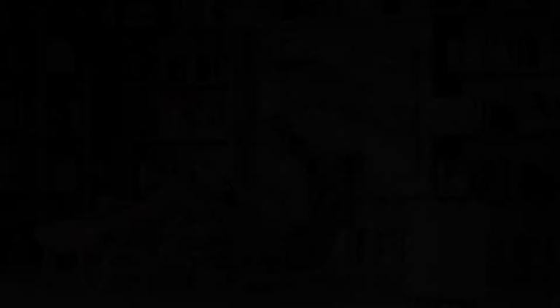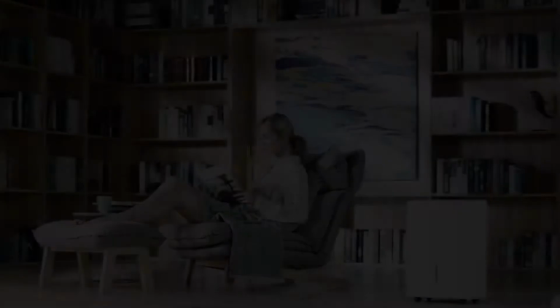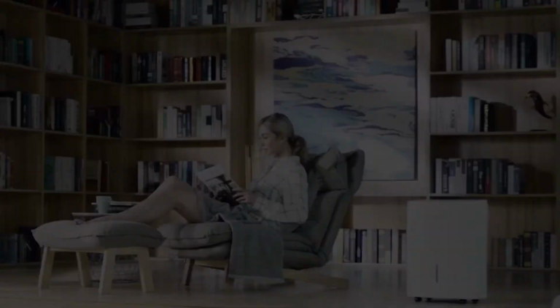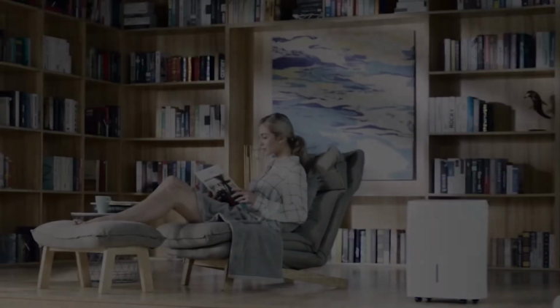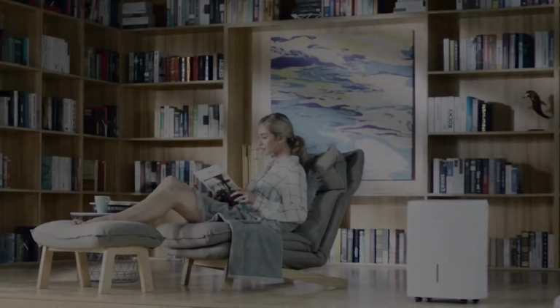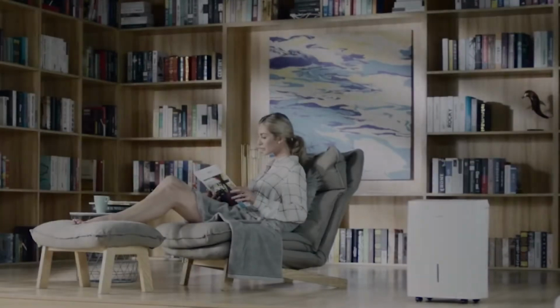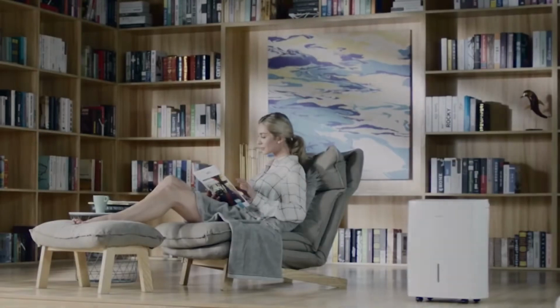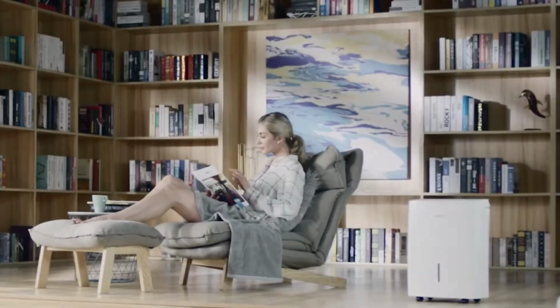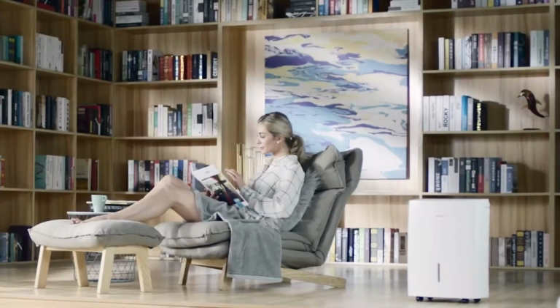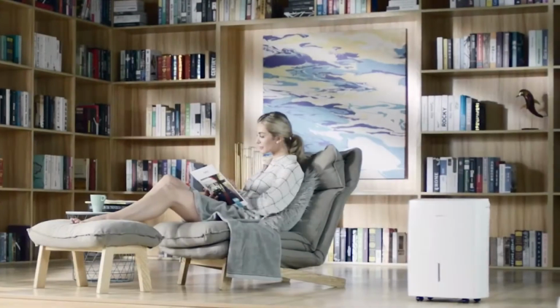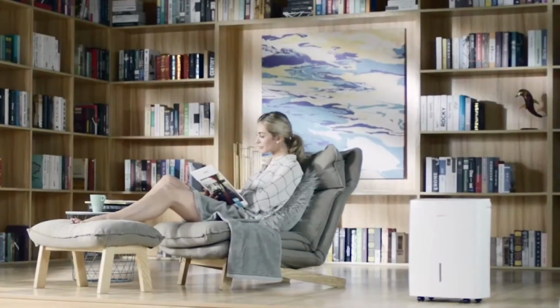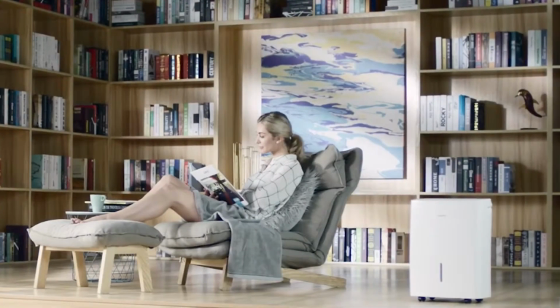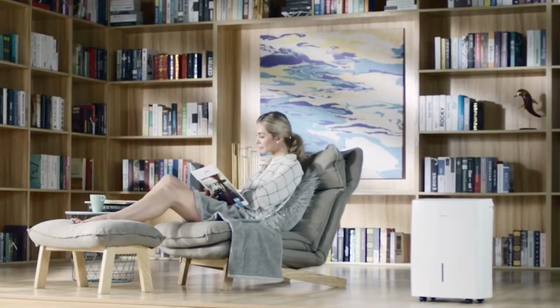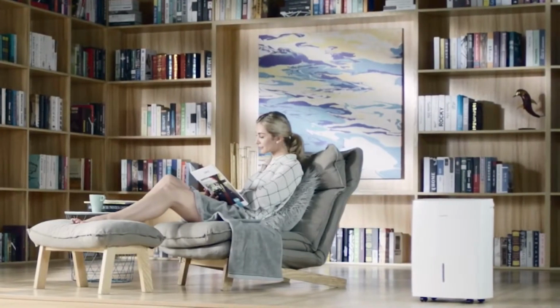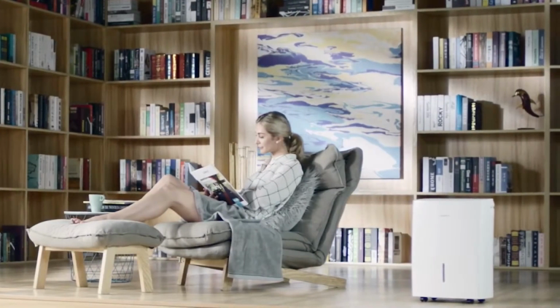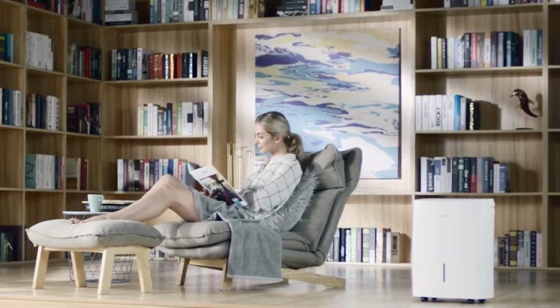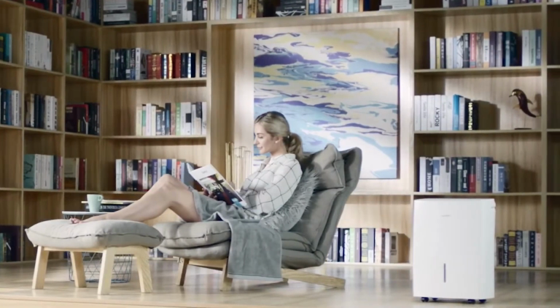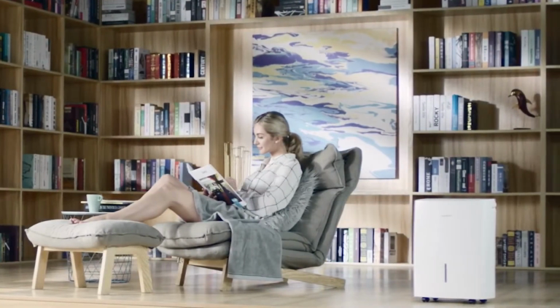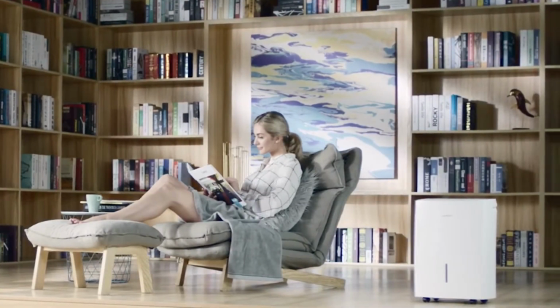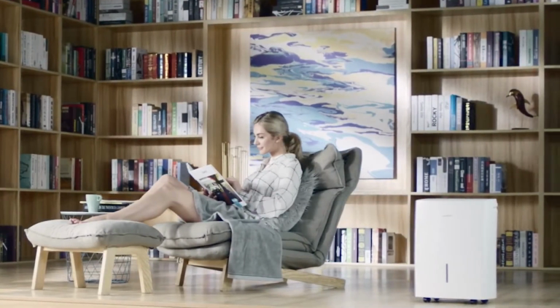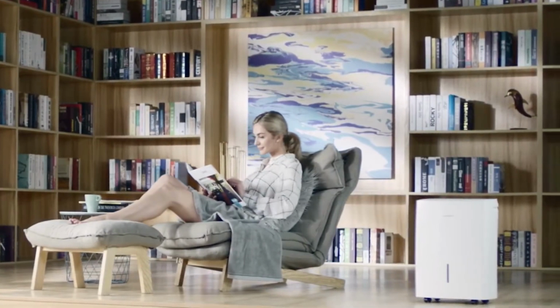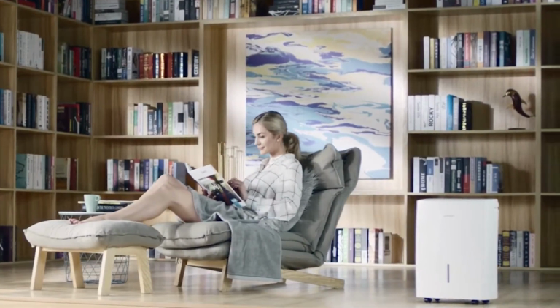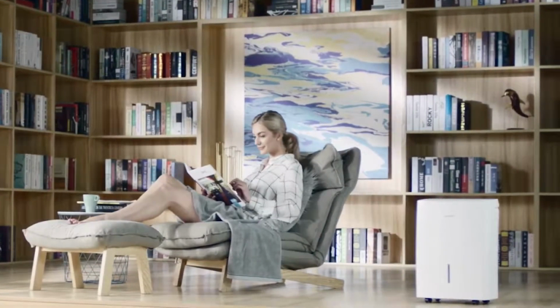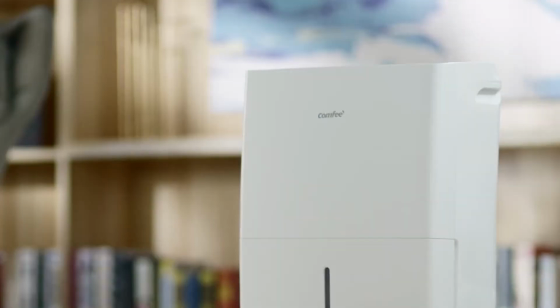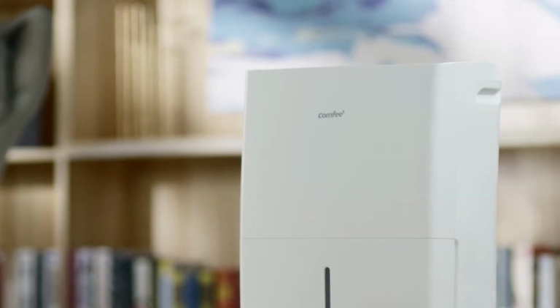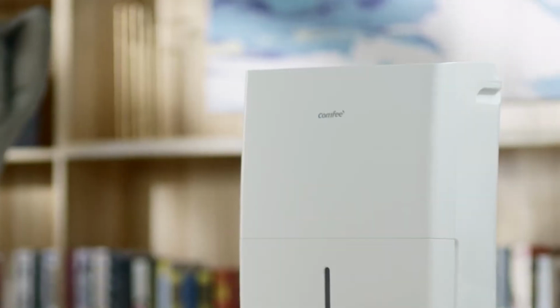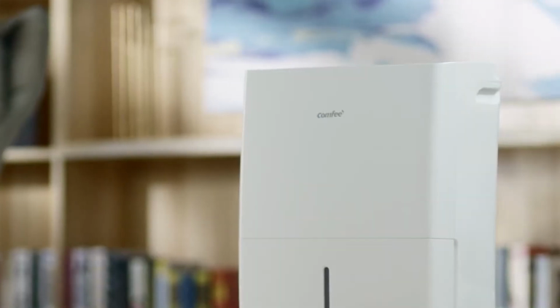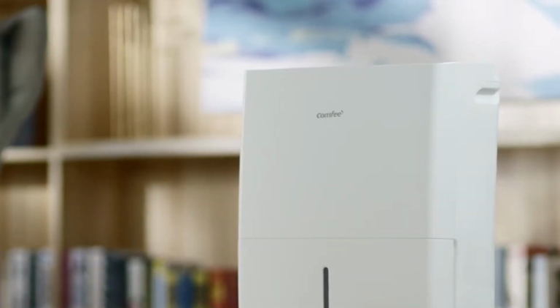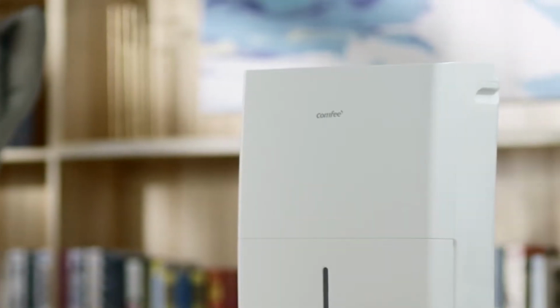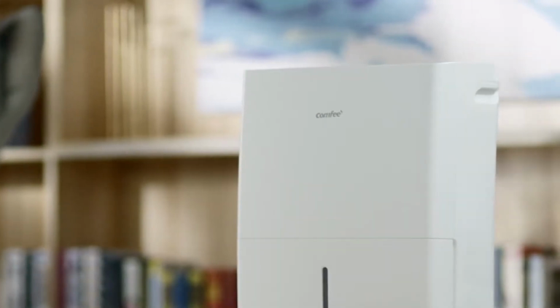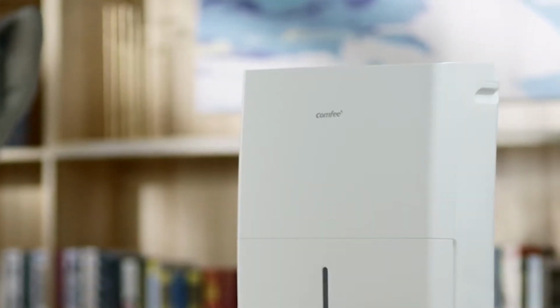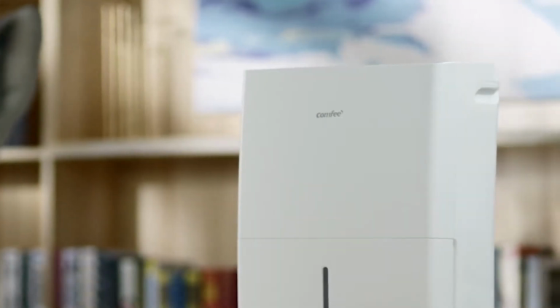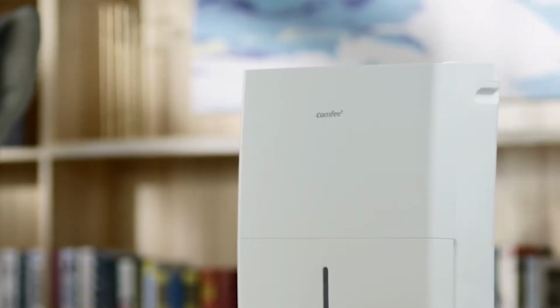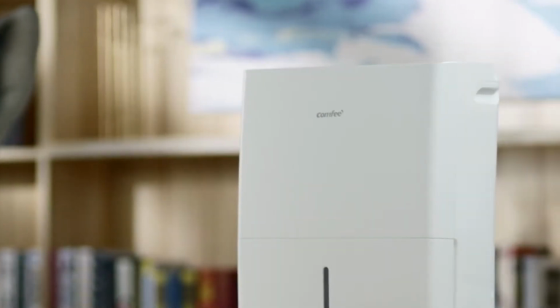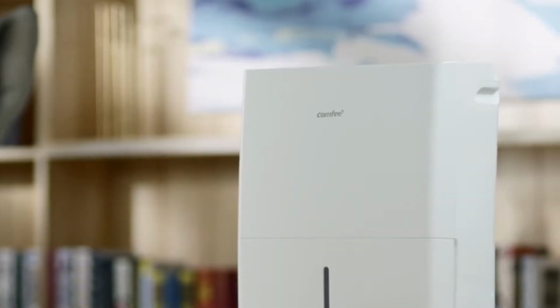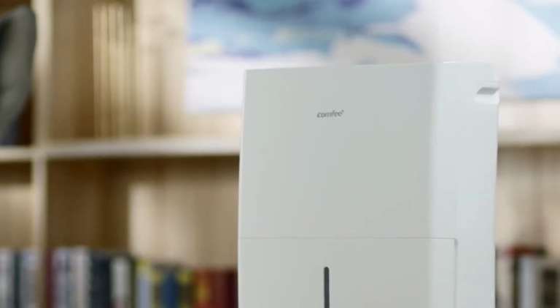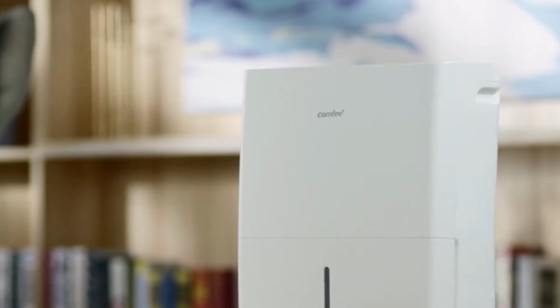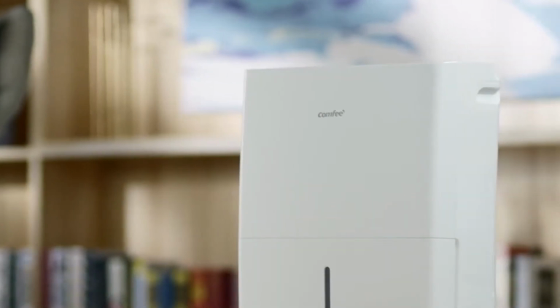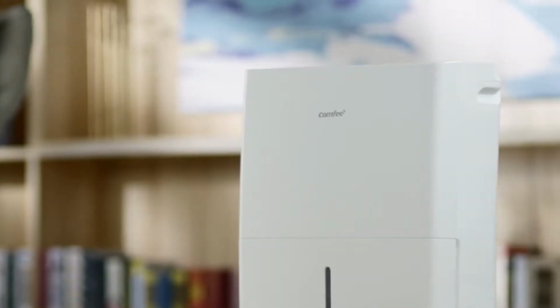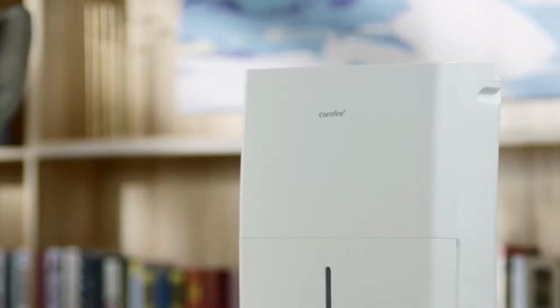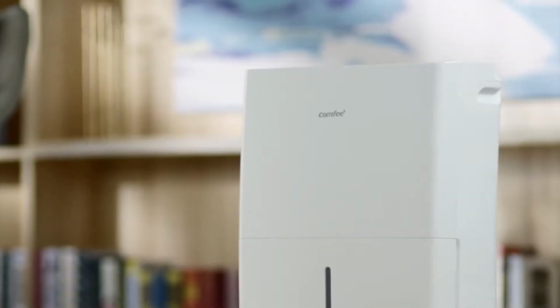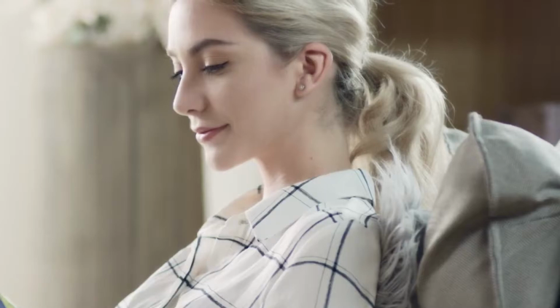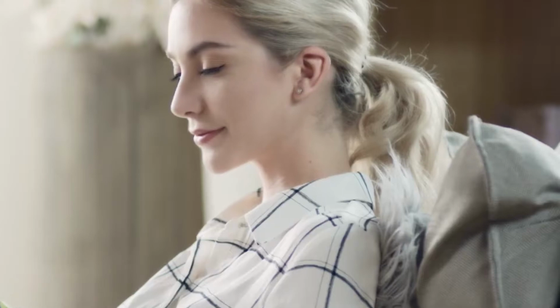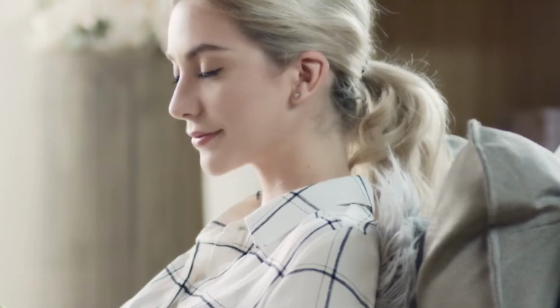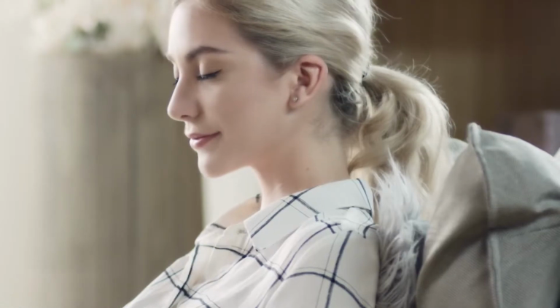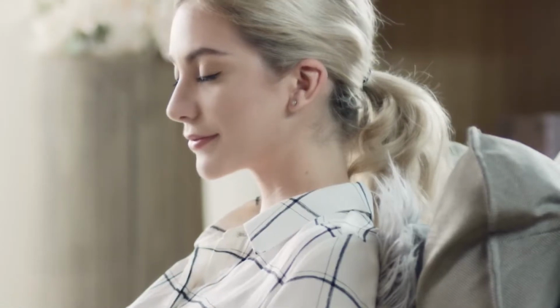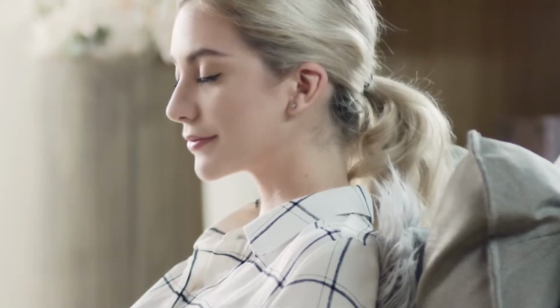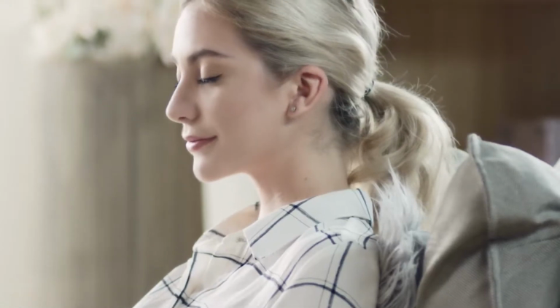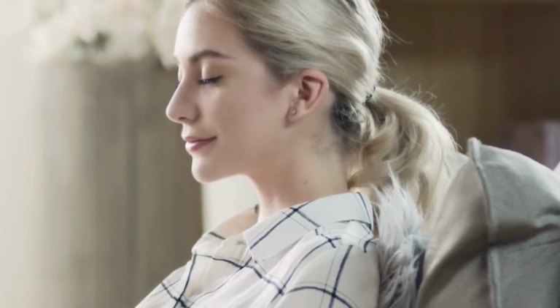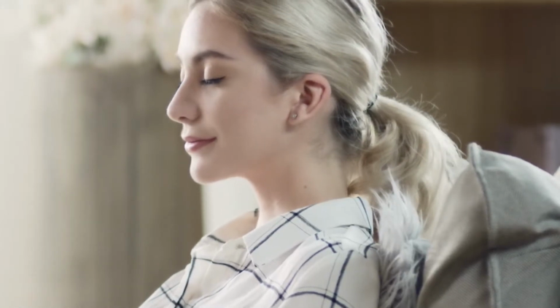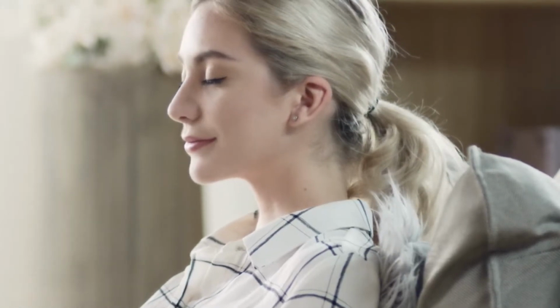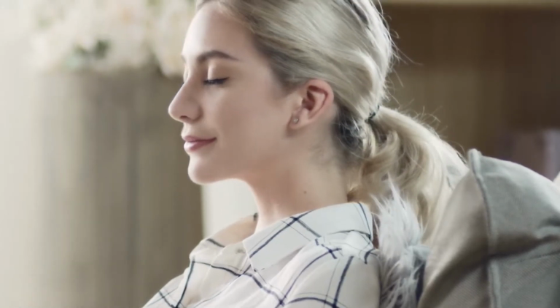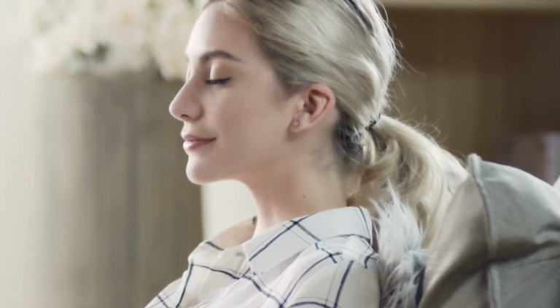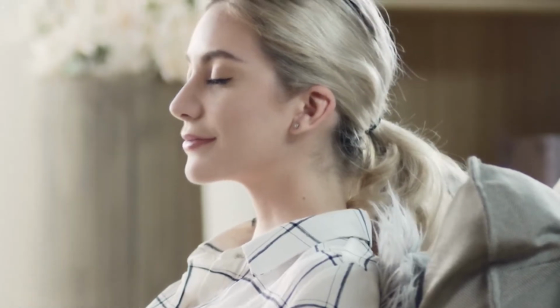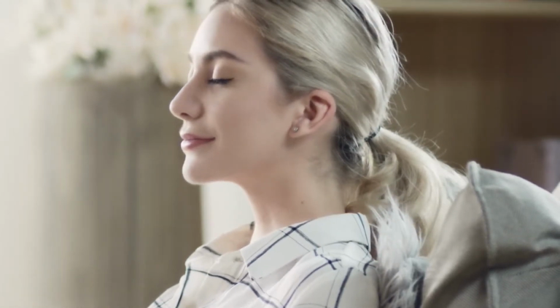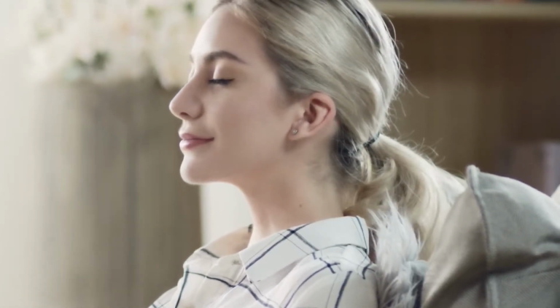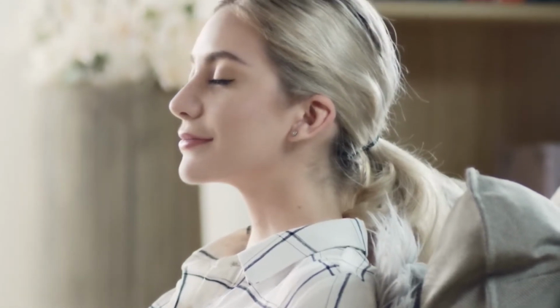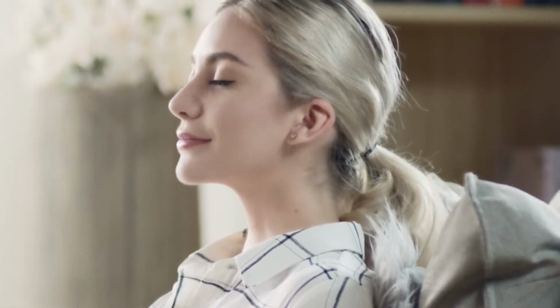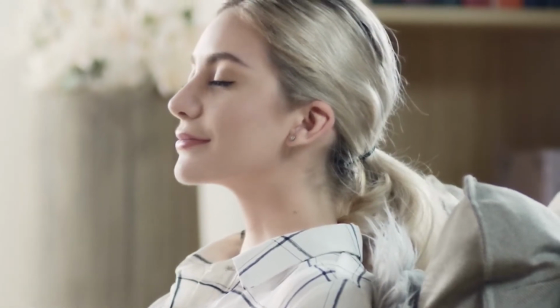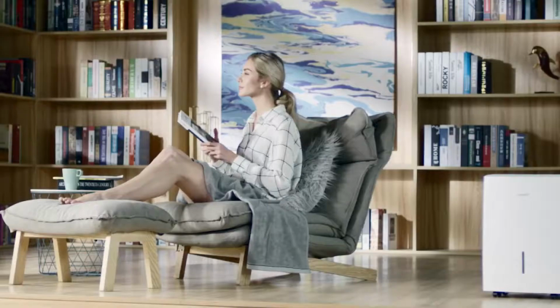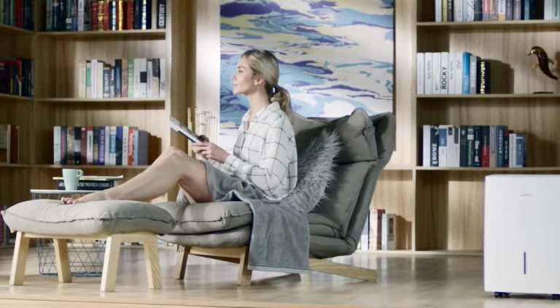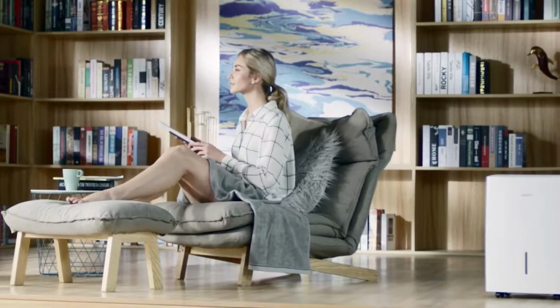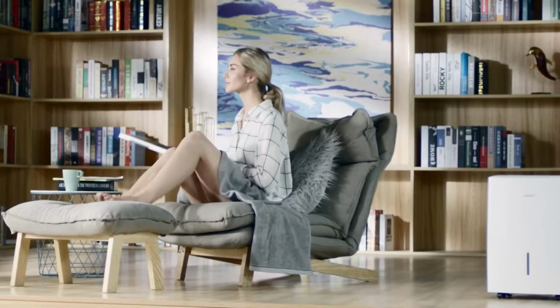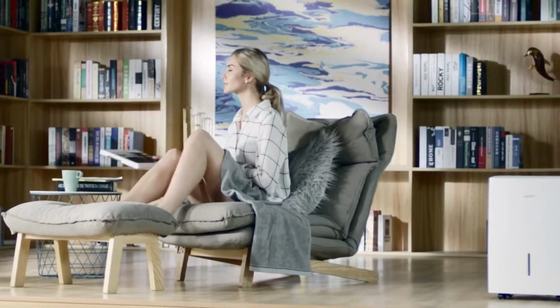Hi guys, Bapasha here and welcome to another video. Today I'm going to be talking about the top three basement dehumidifiers available on the market.